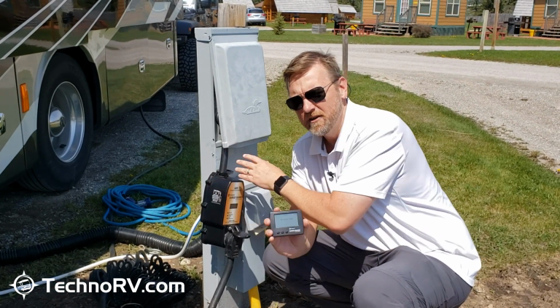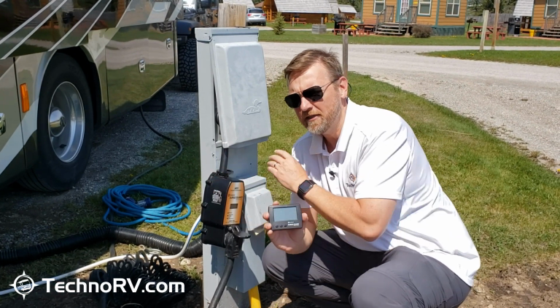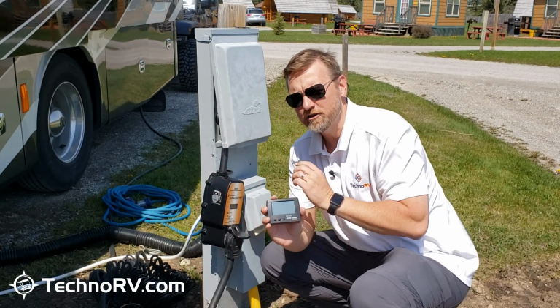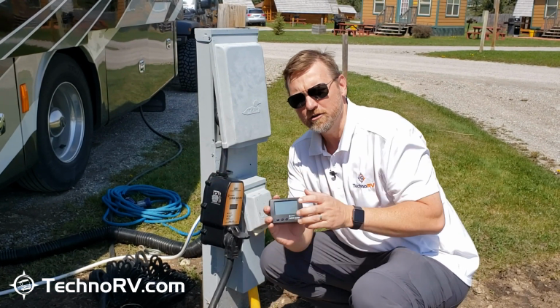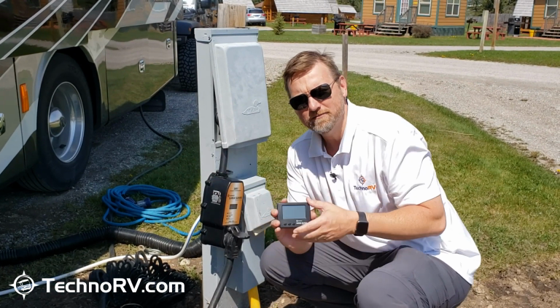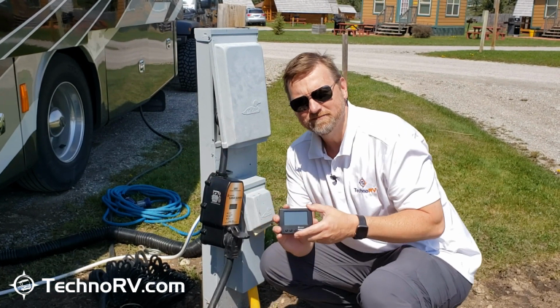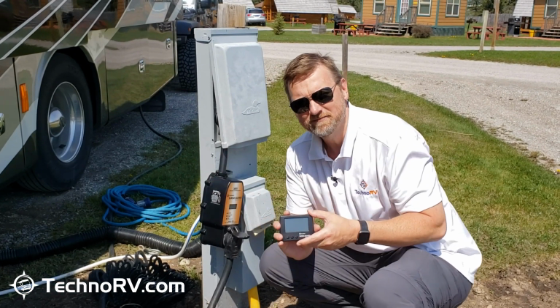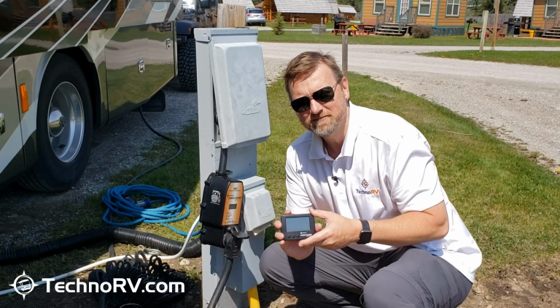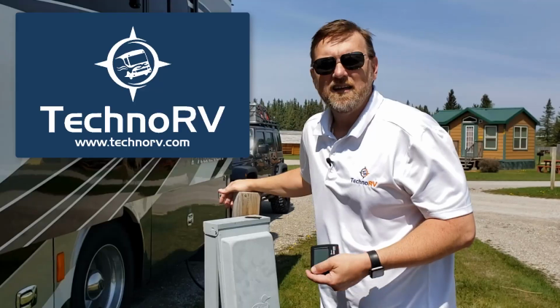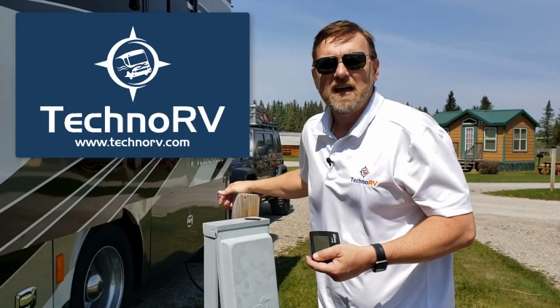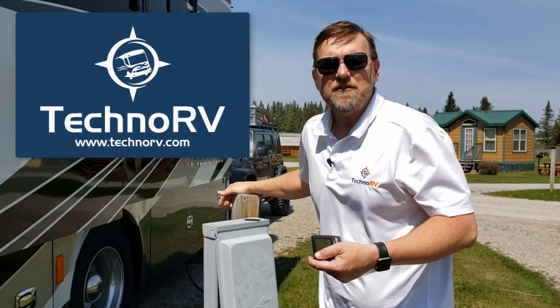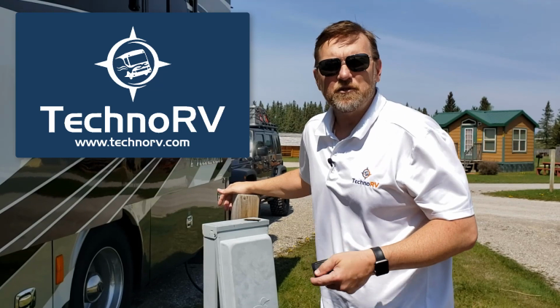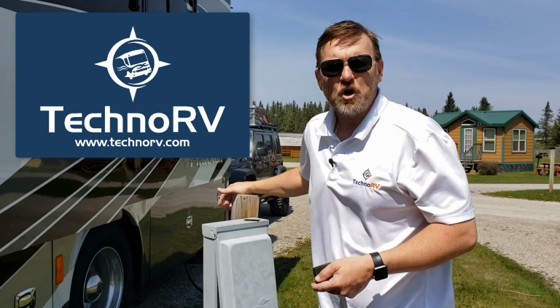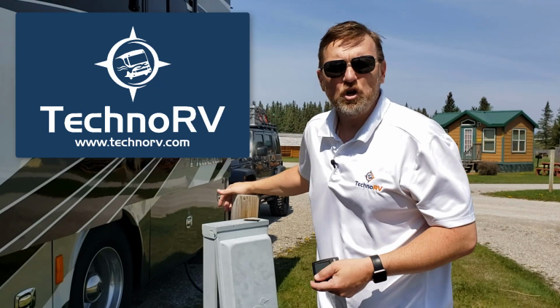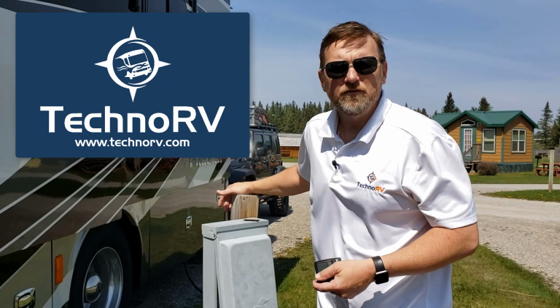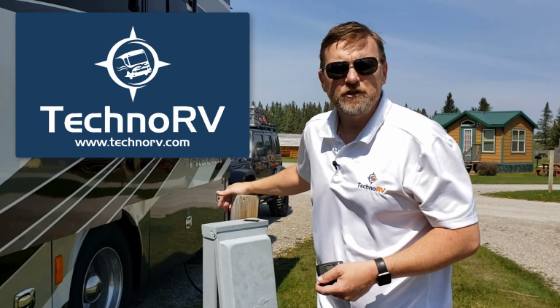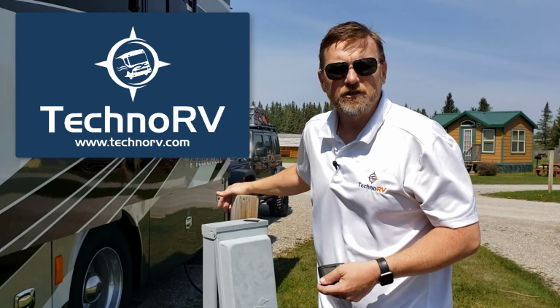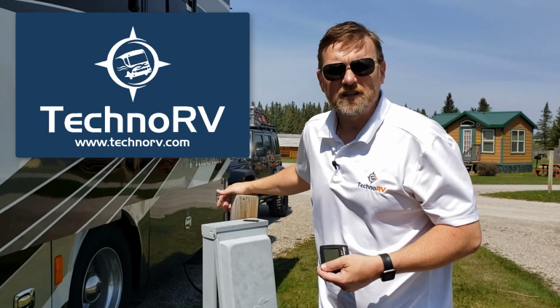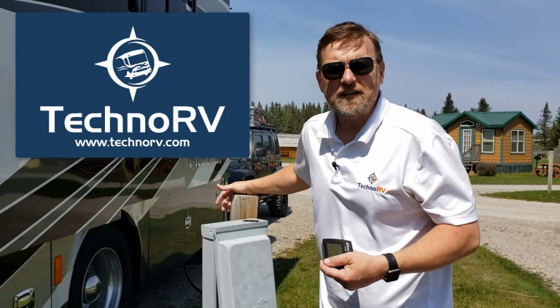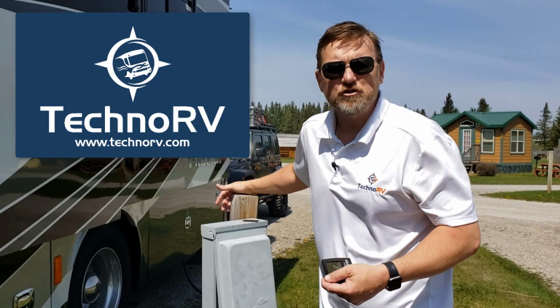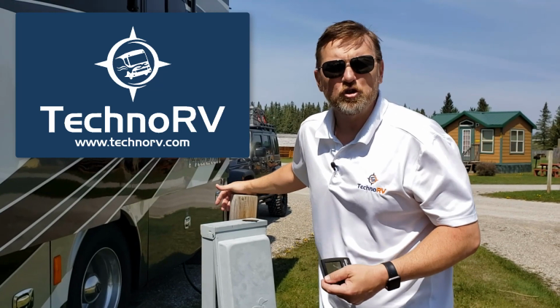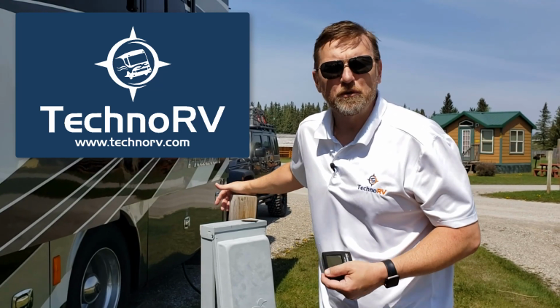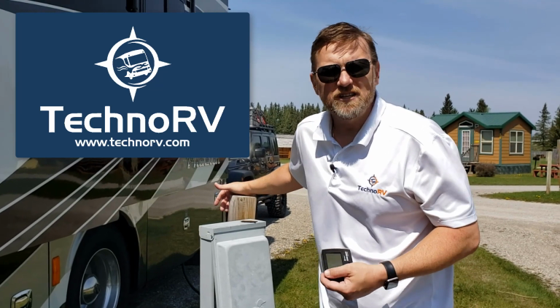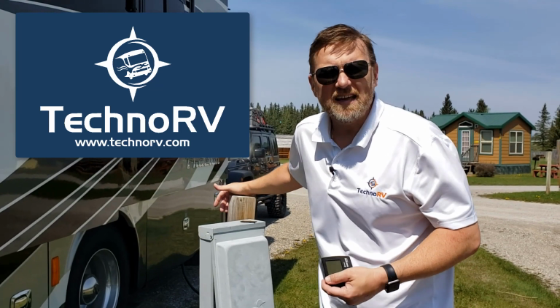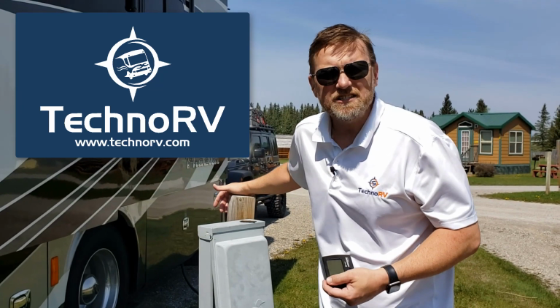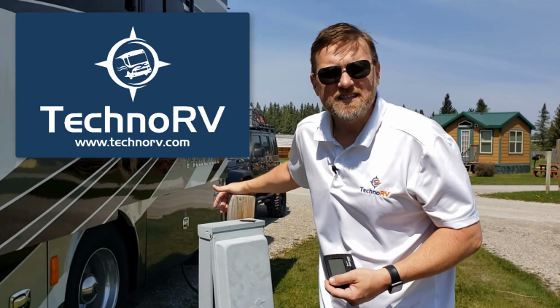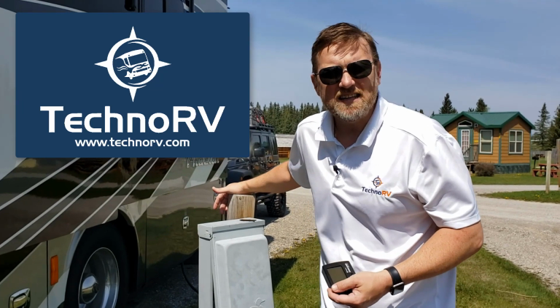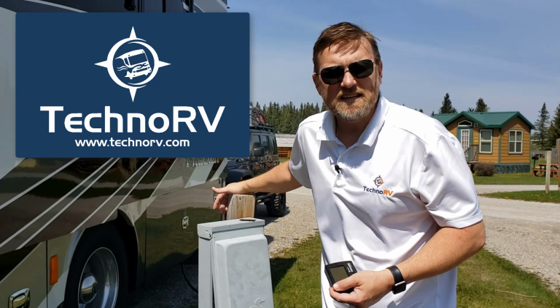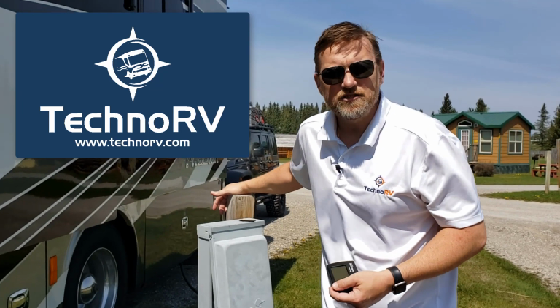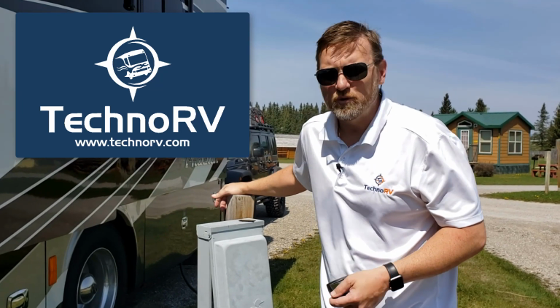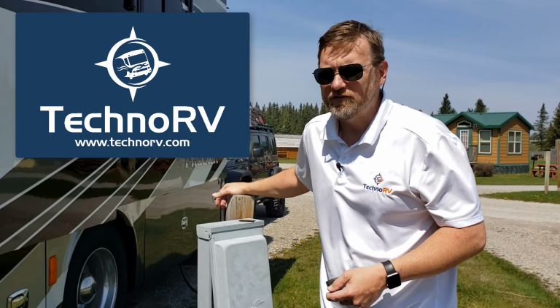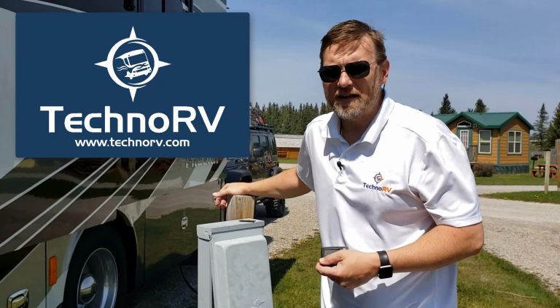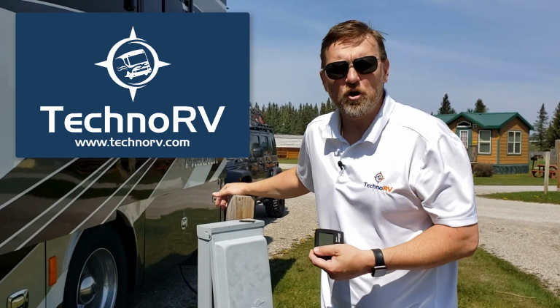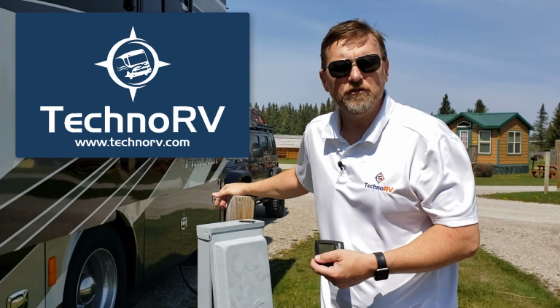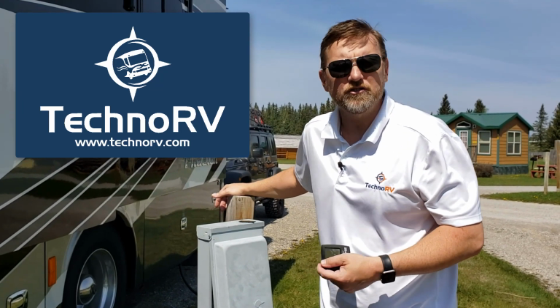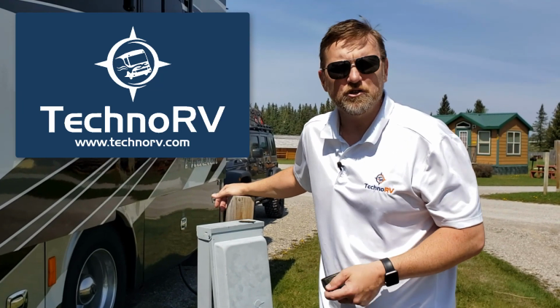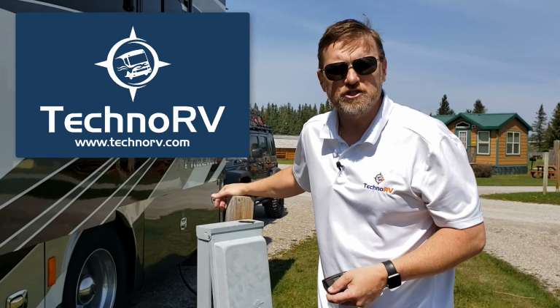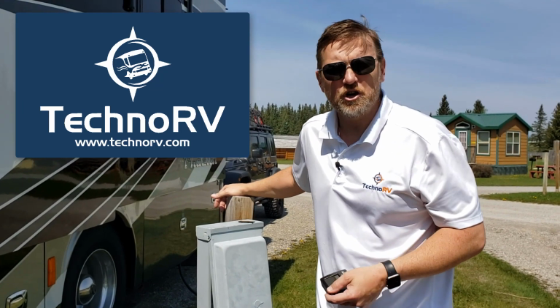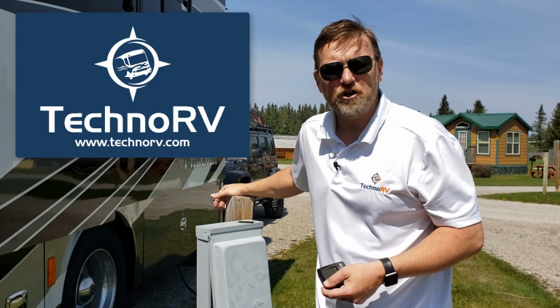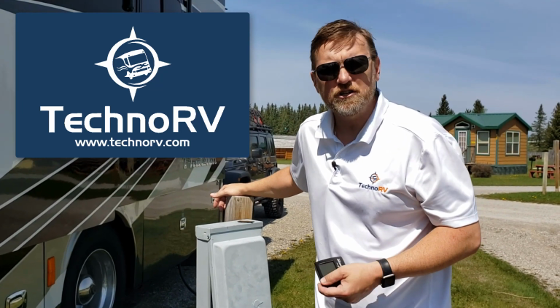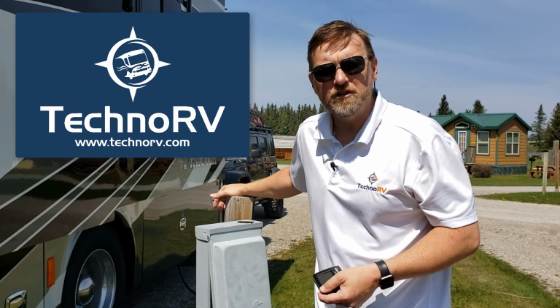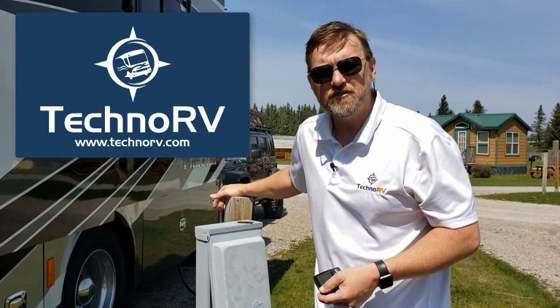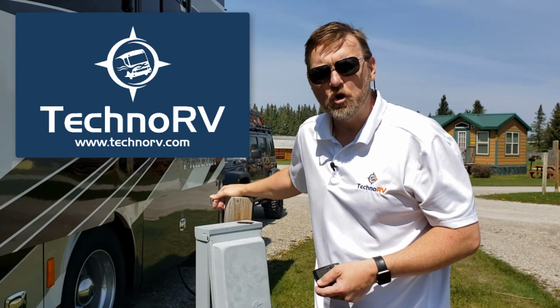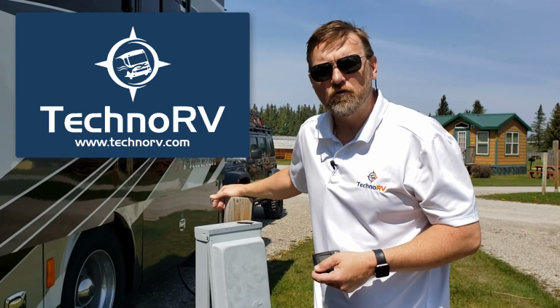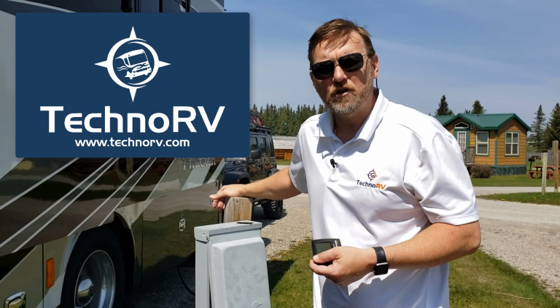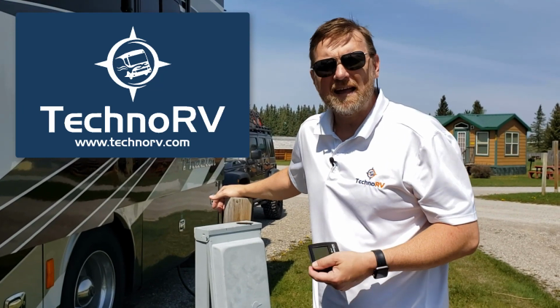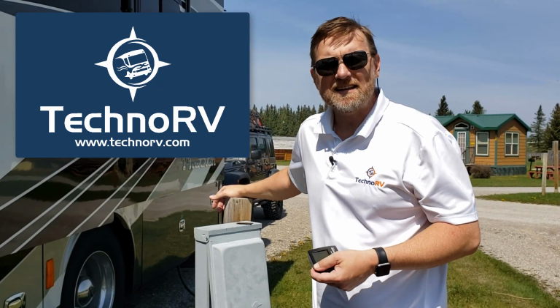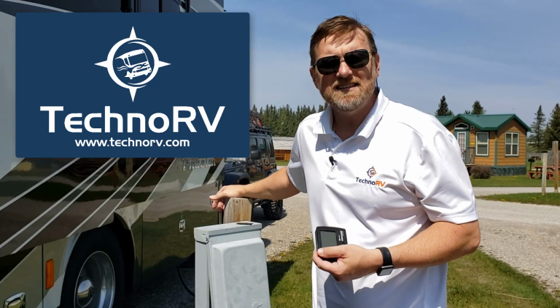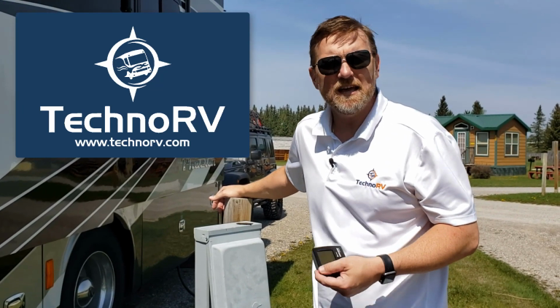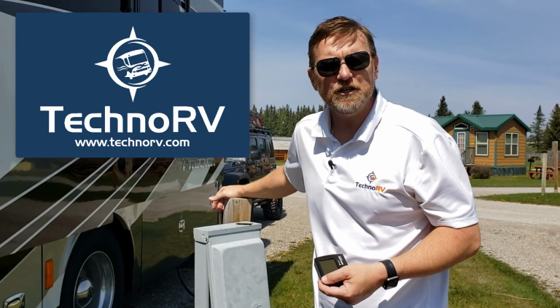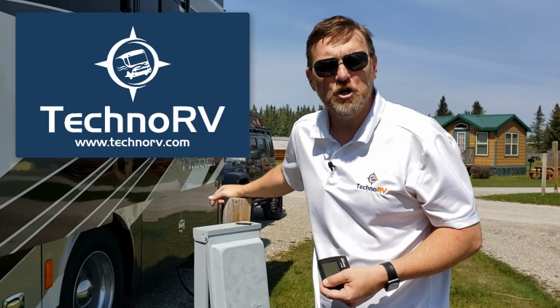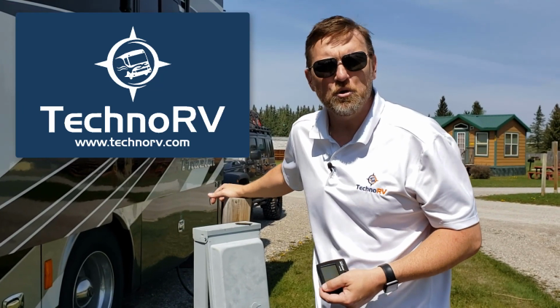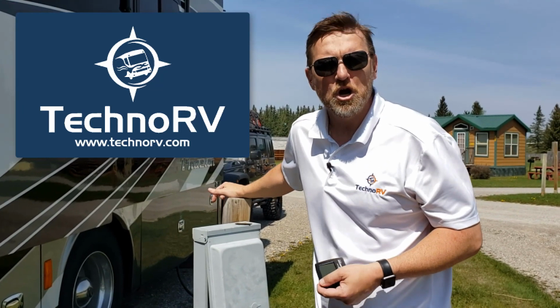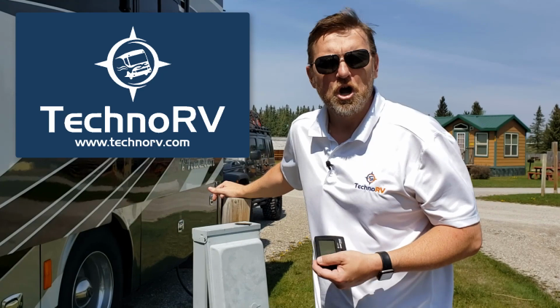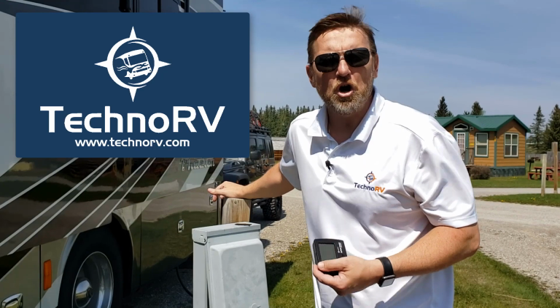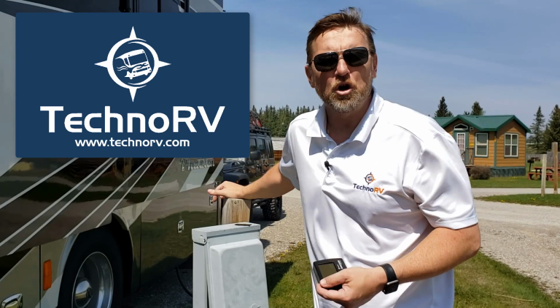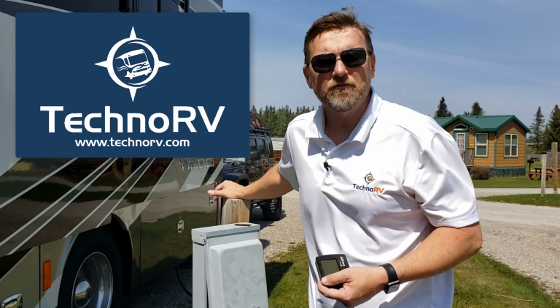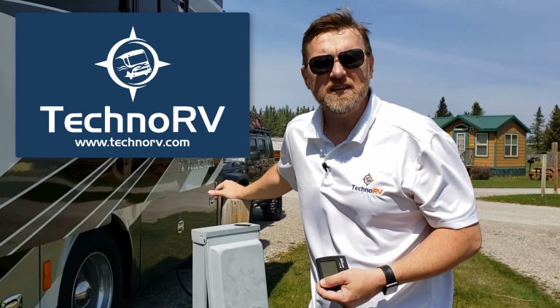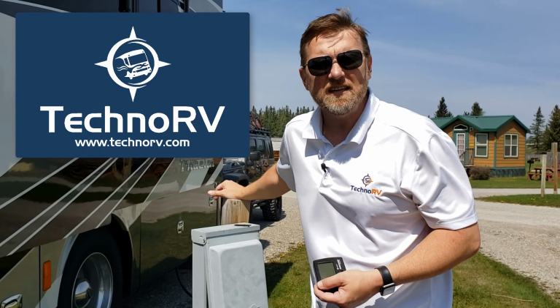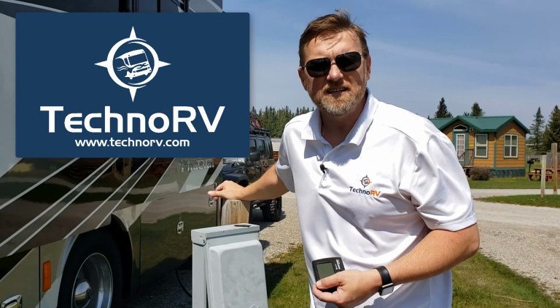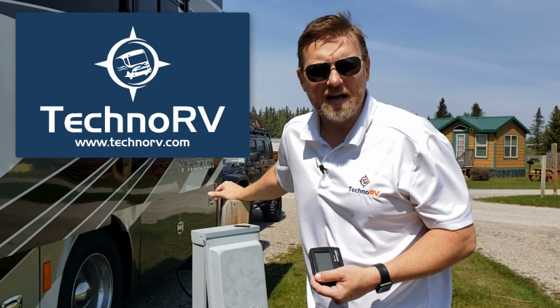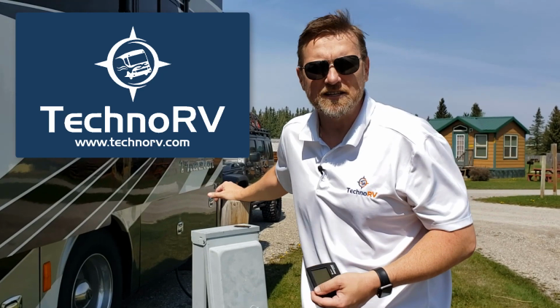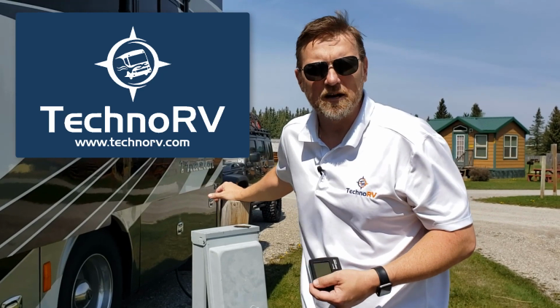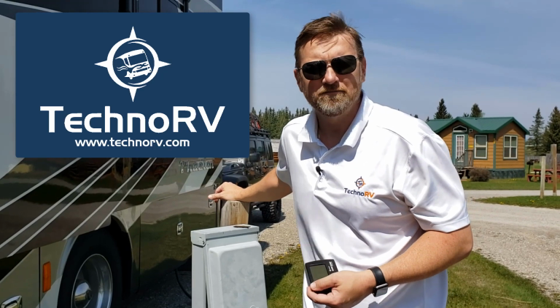Nothing to it. Hey, for all of your electrical protection needs, we've got all the surge guard units over at TechnoRV.com. Thank you.